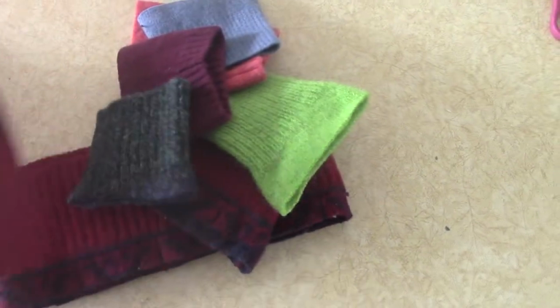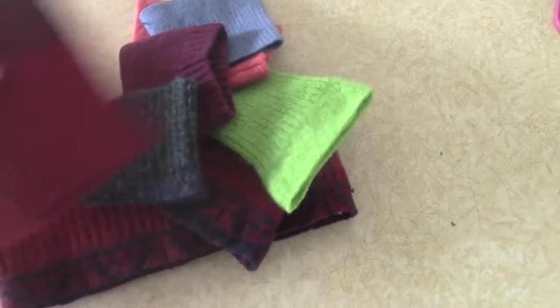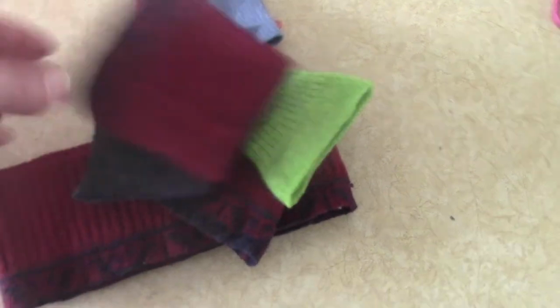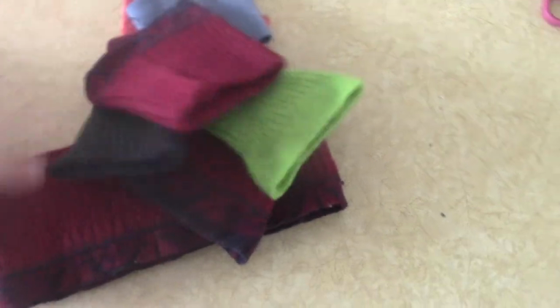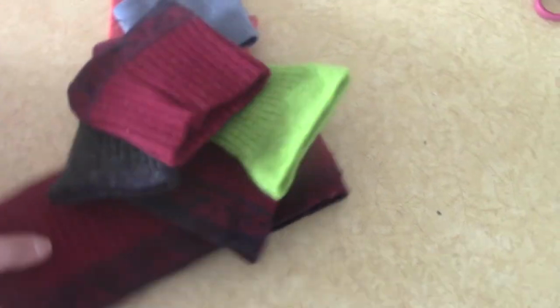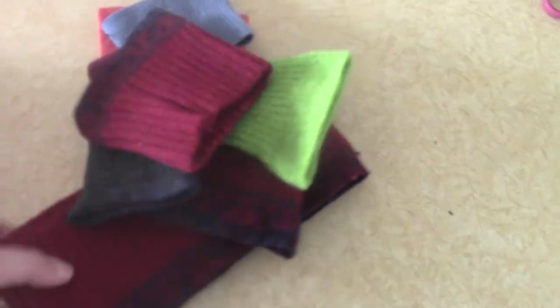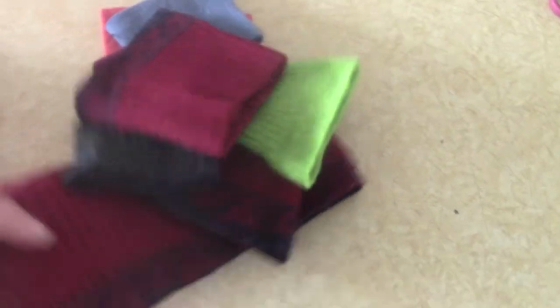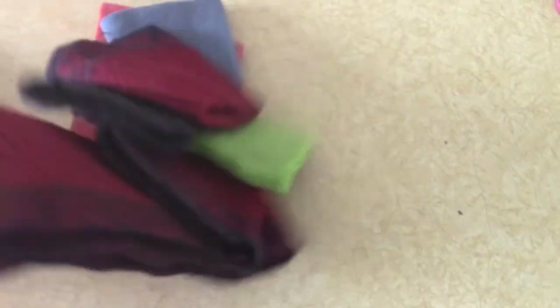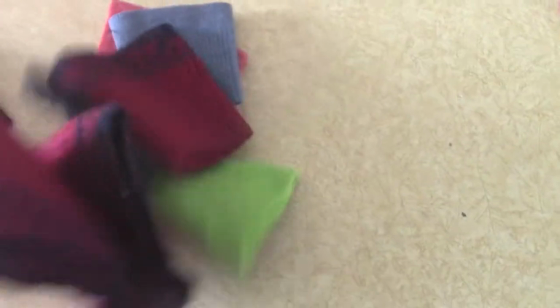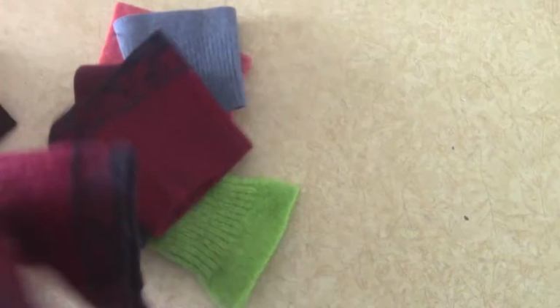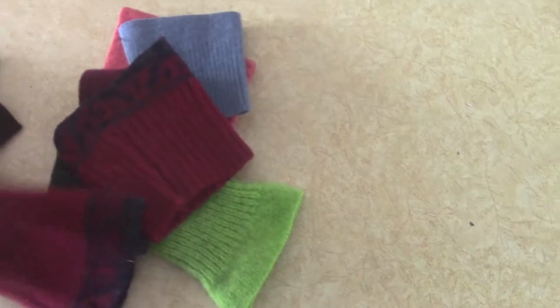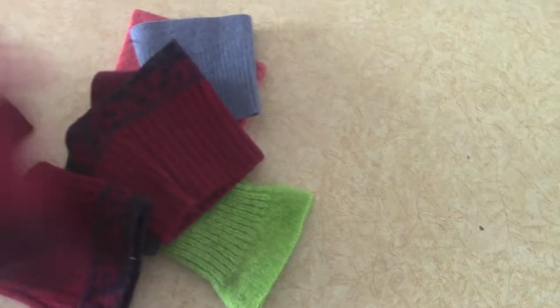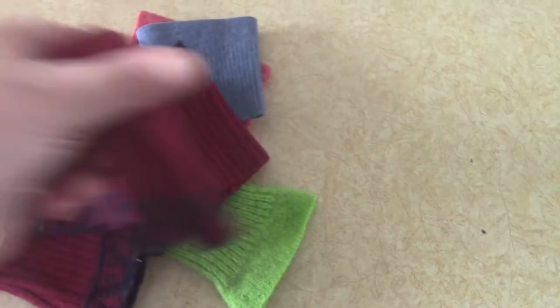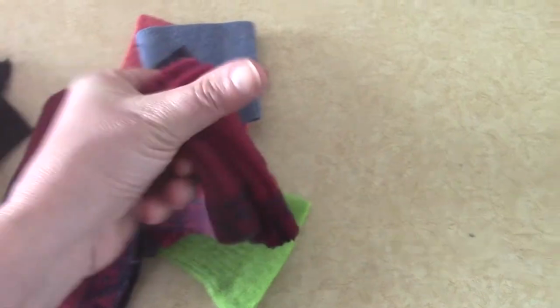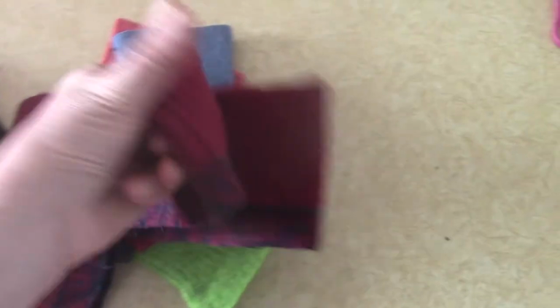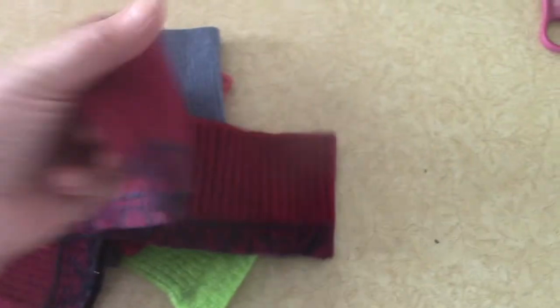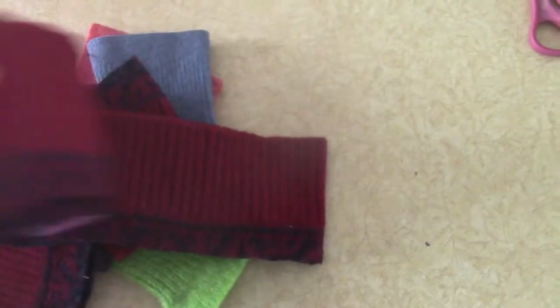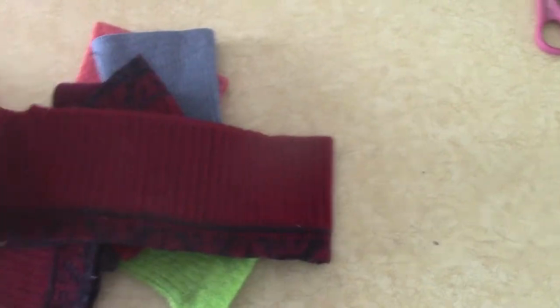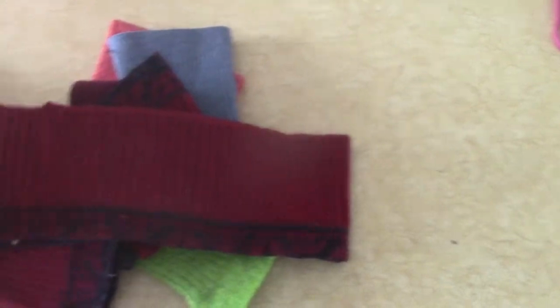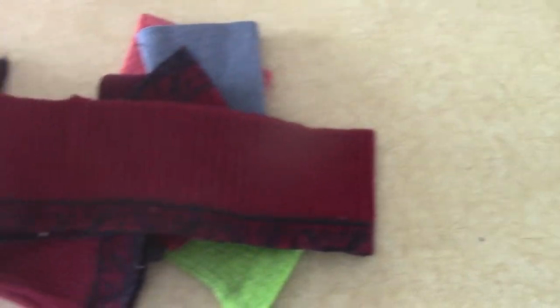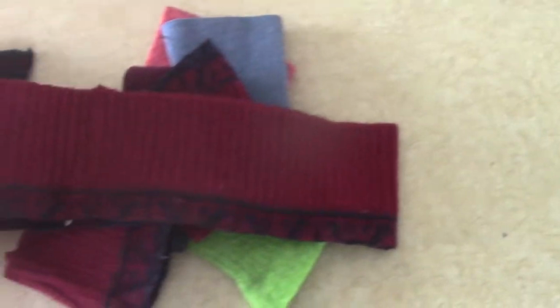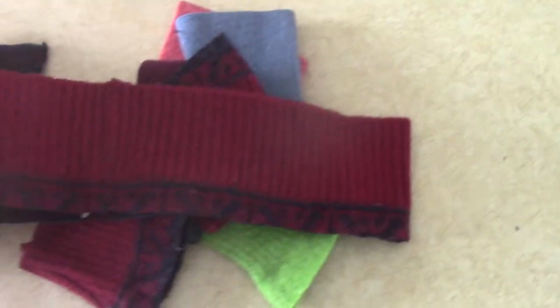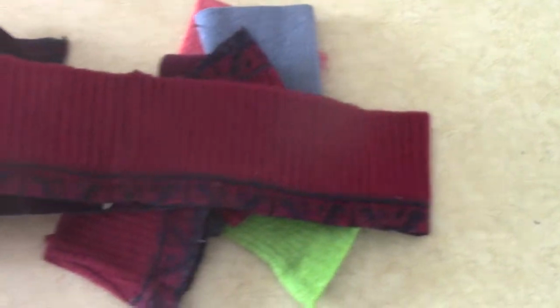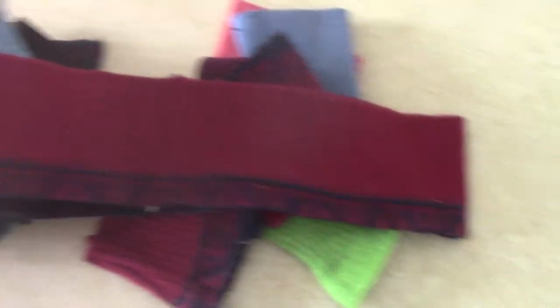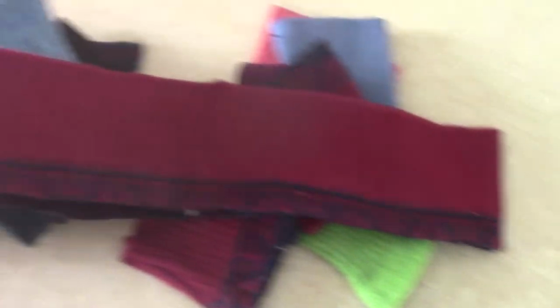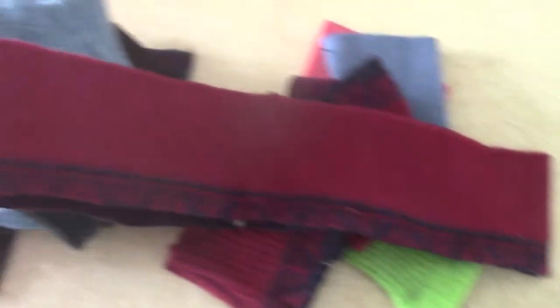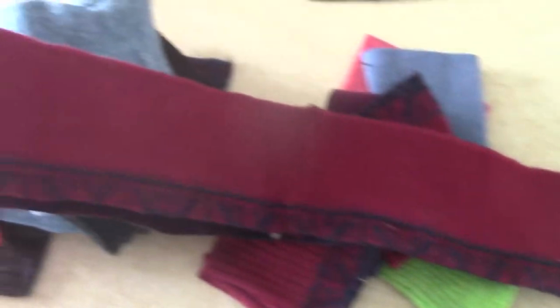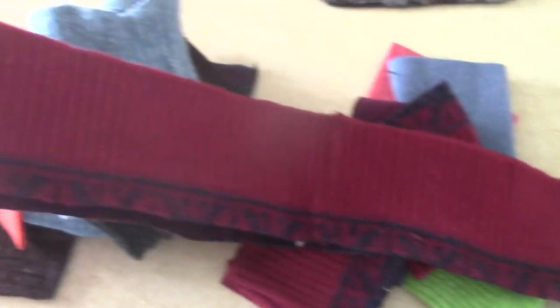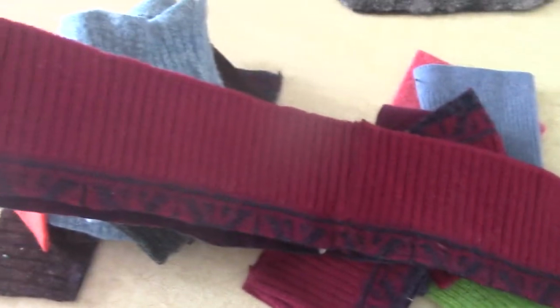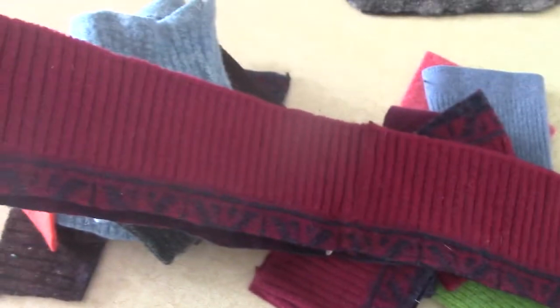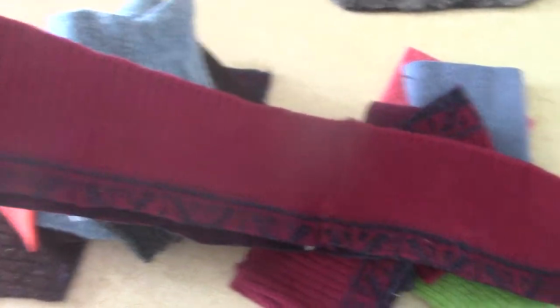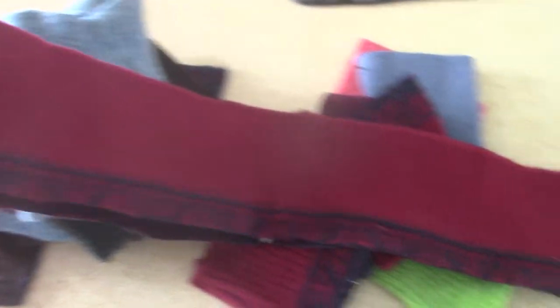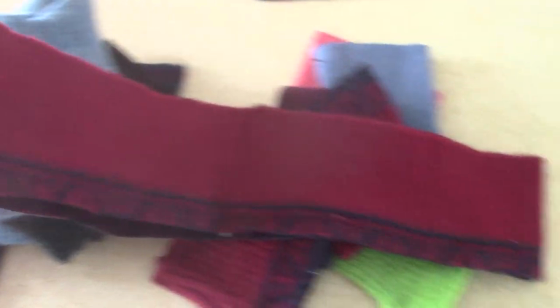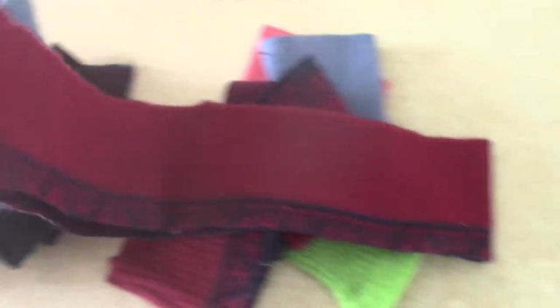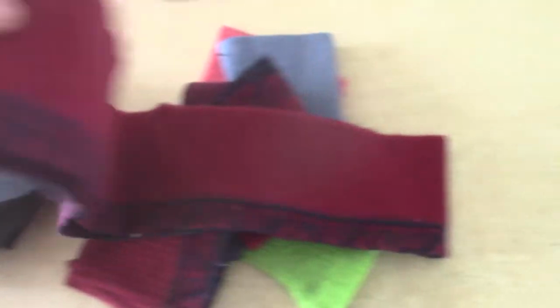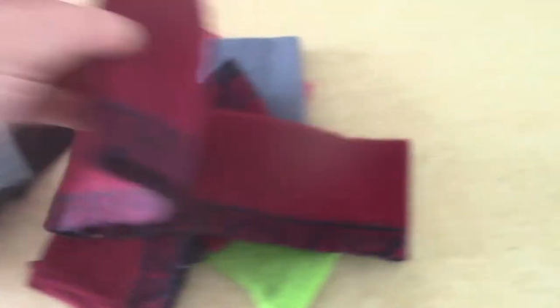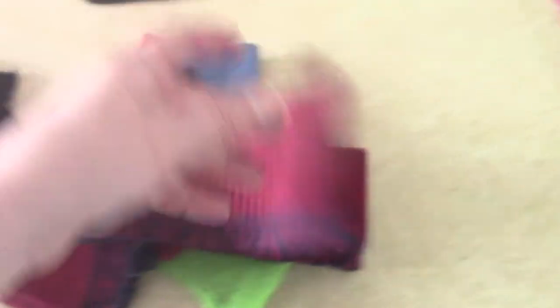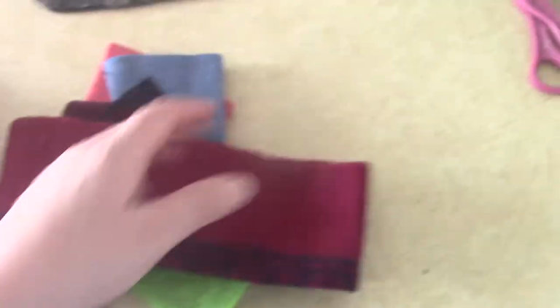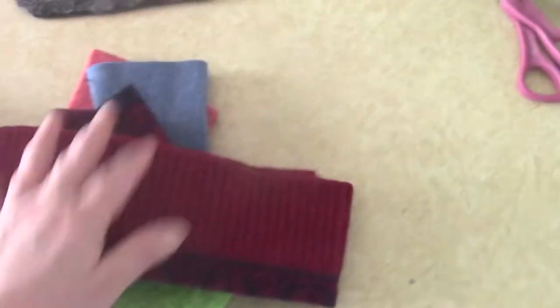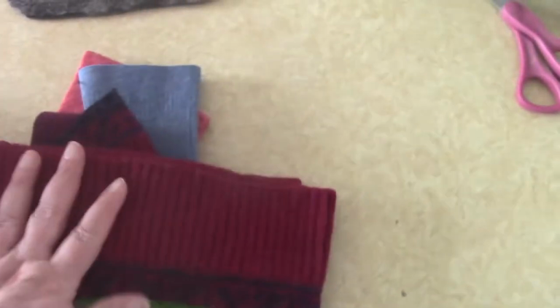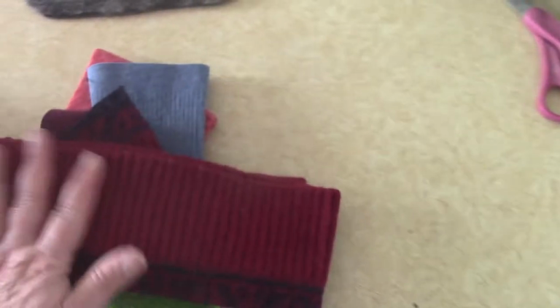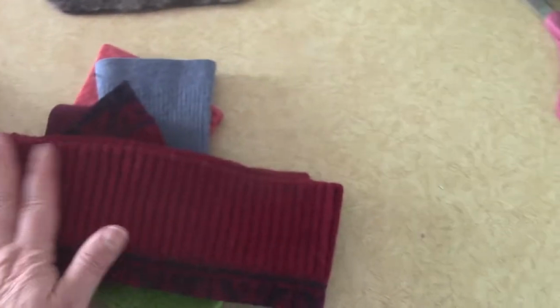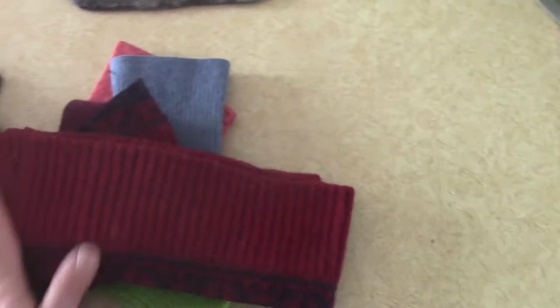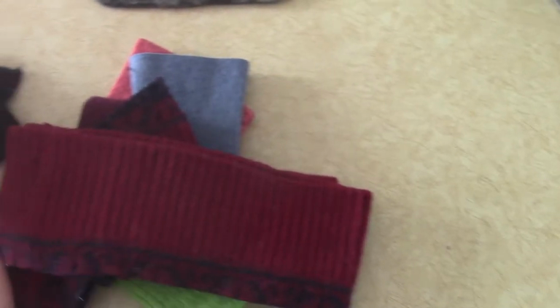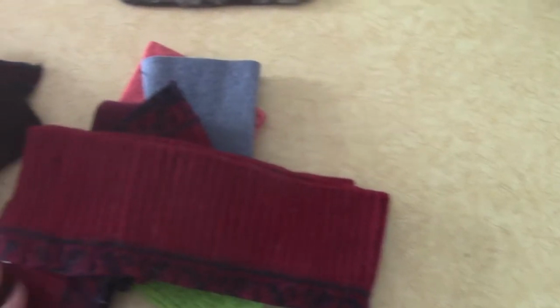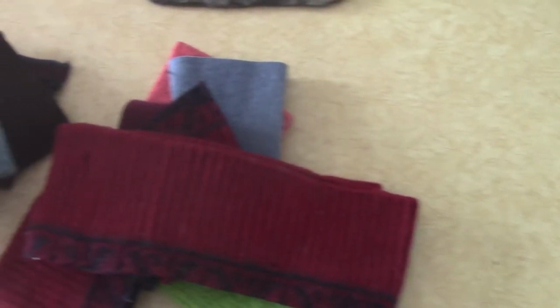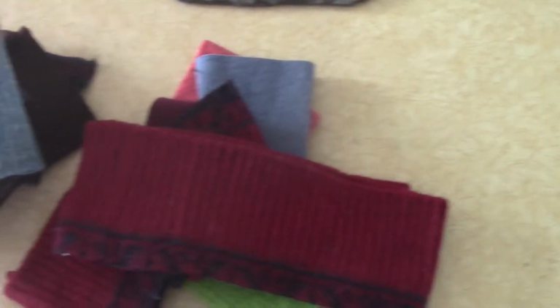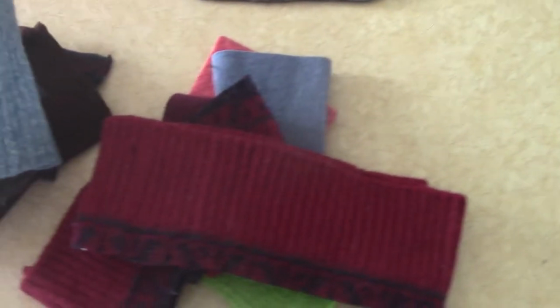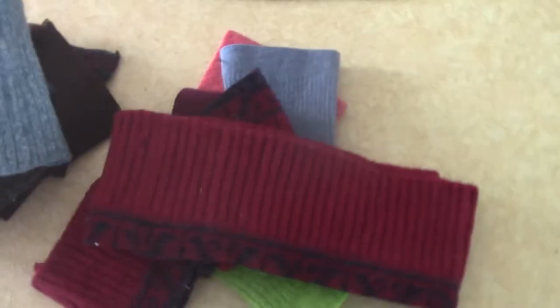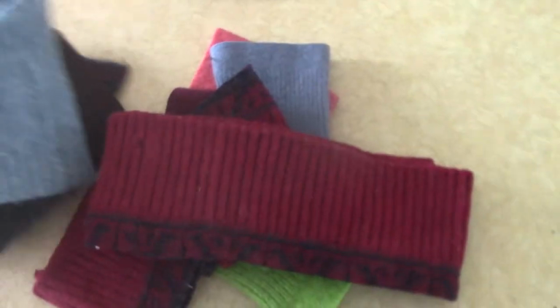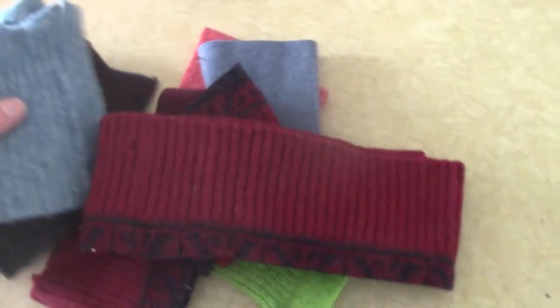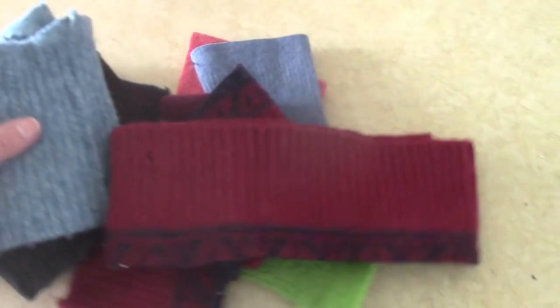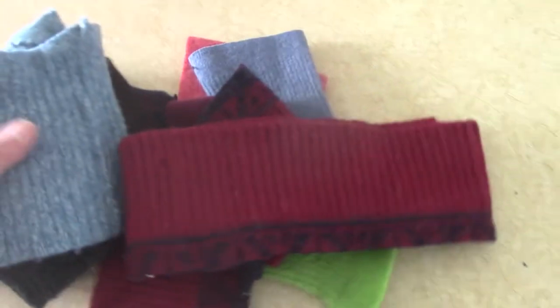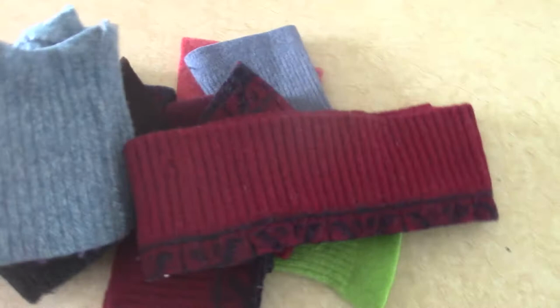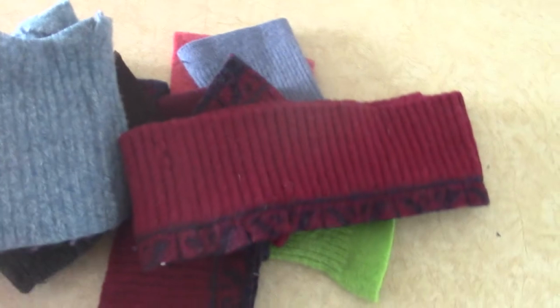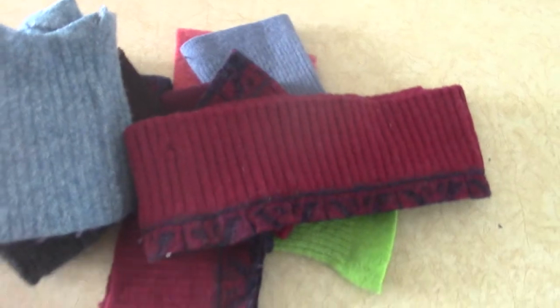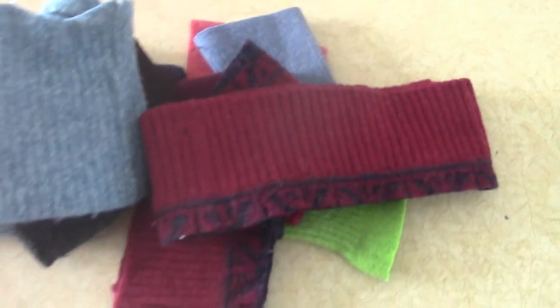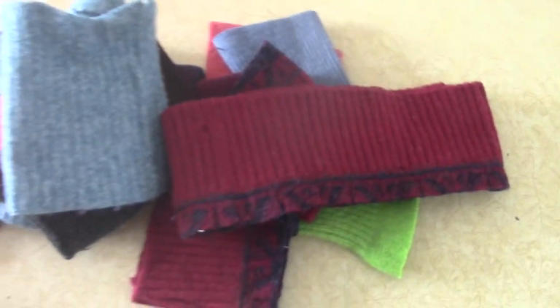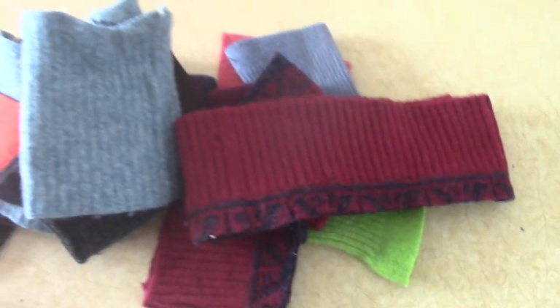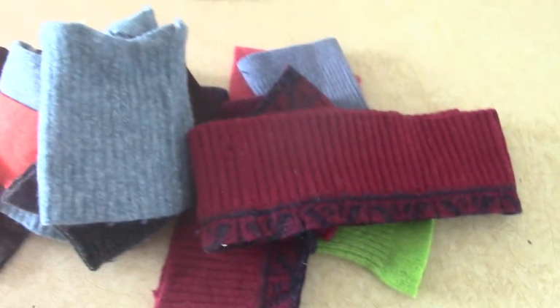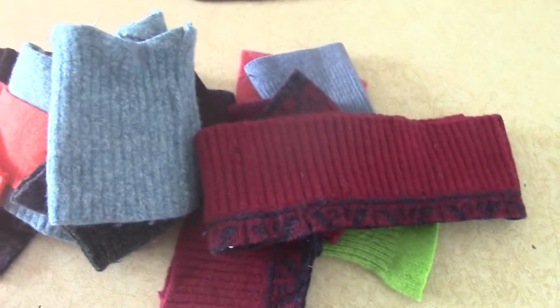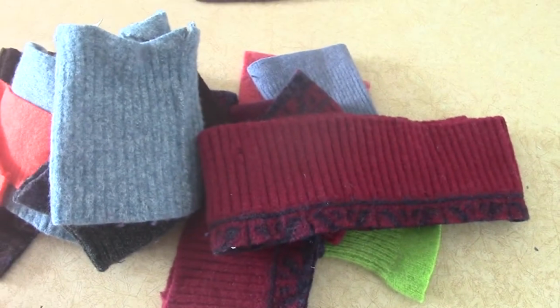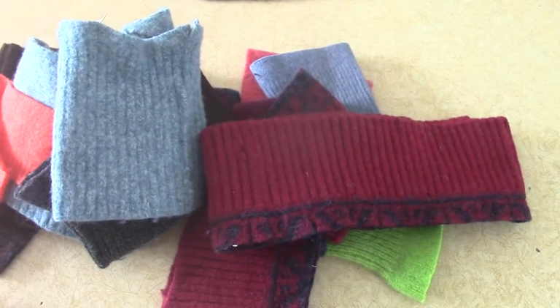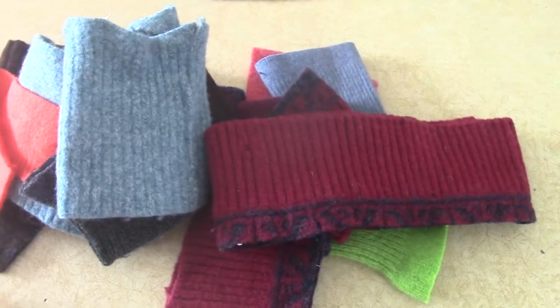And this is the bottom of a sweater. These have all been washed and dried in a dryer, so they're felted.